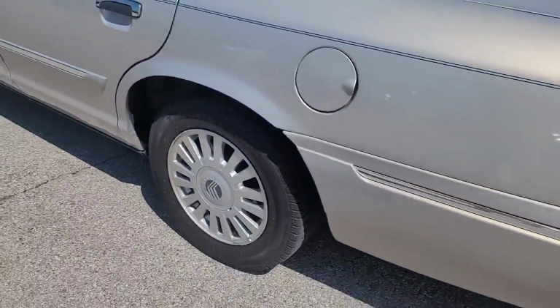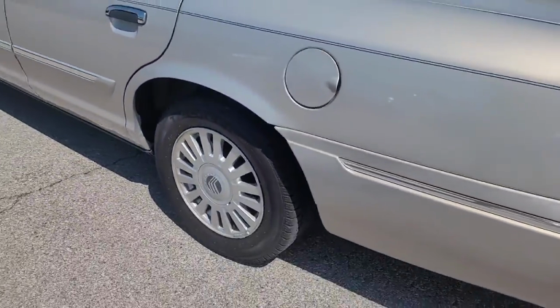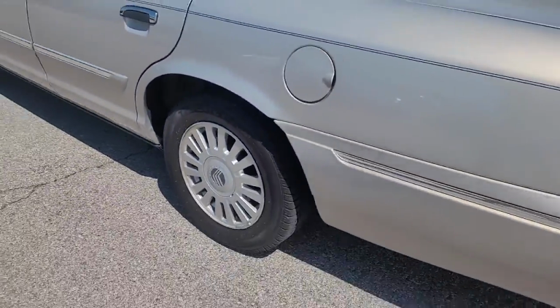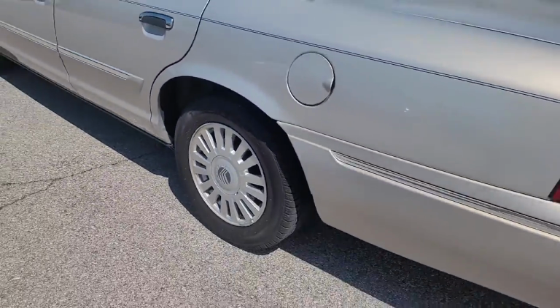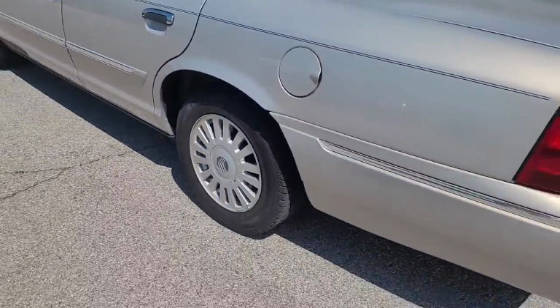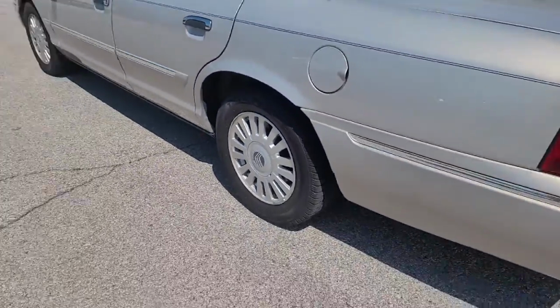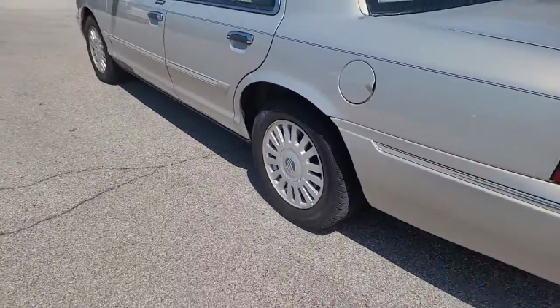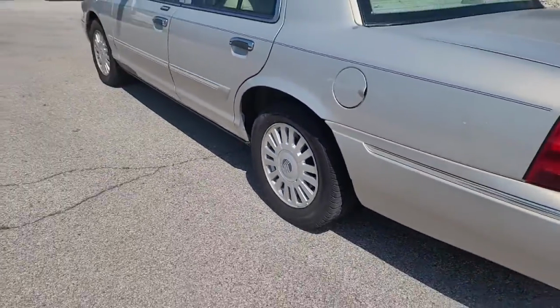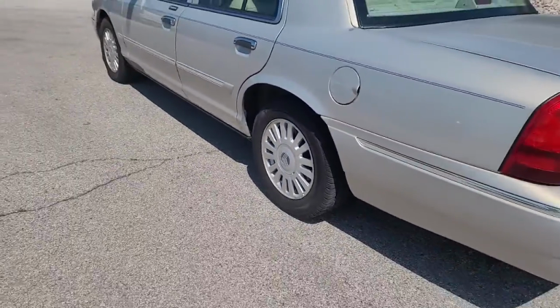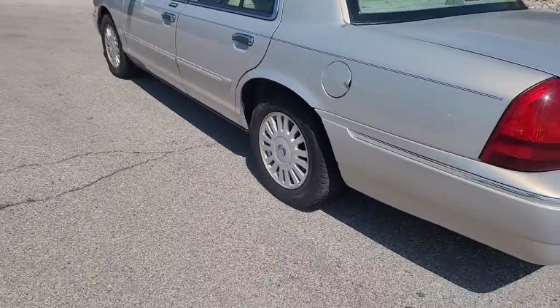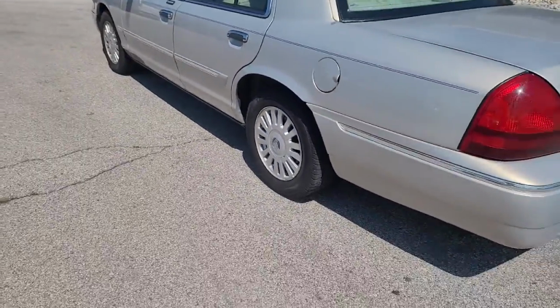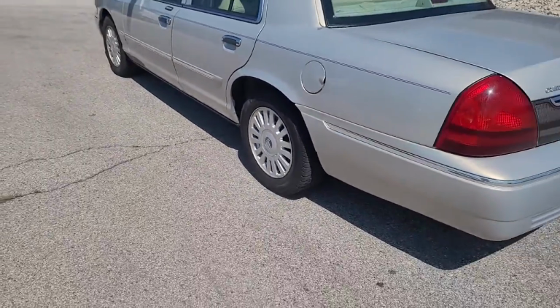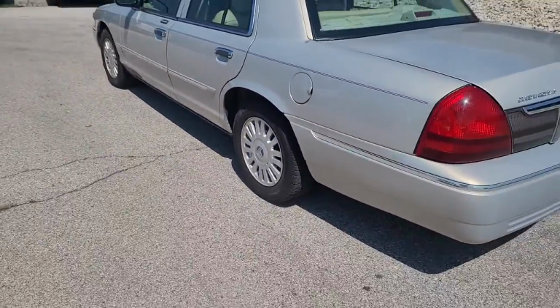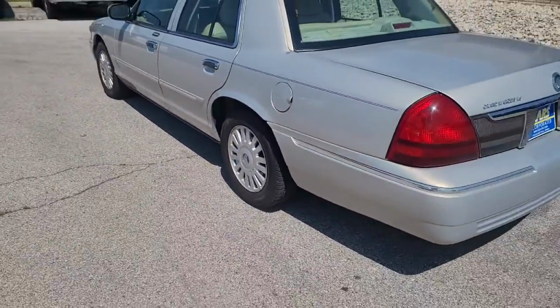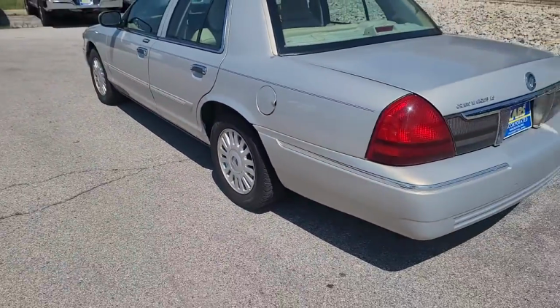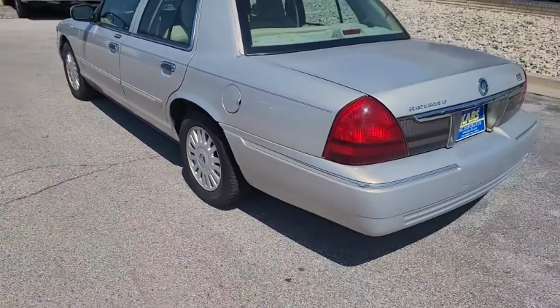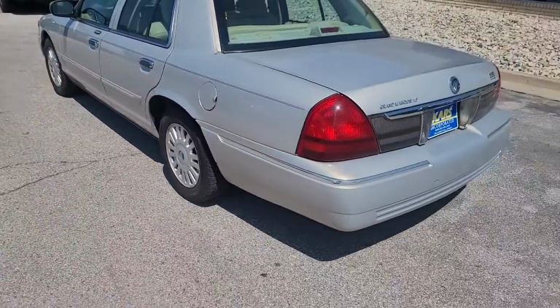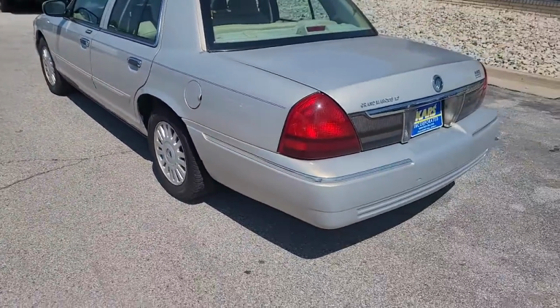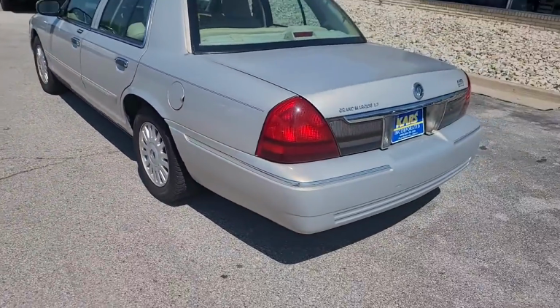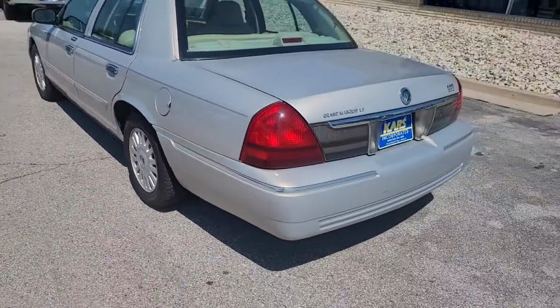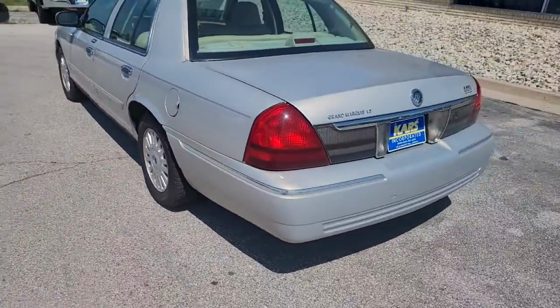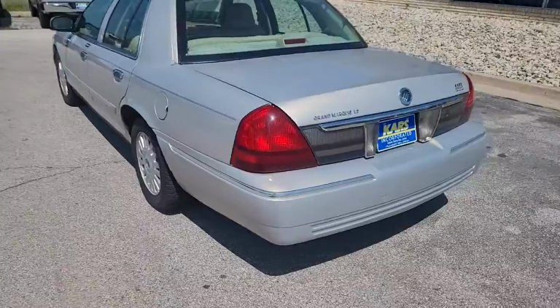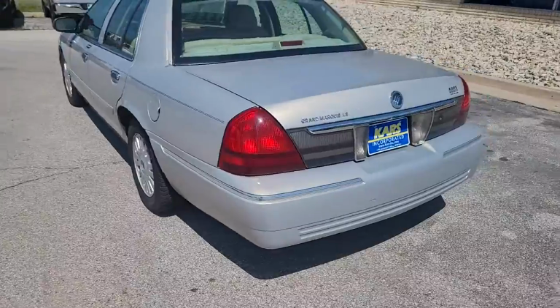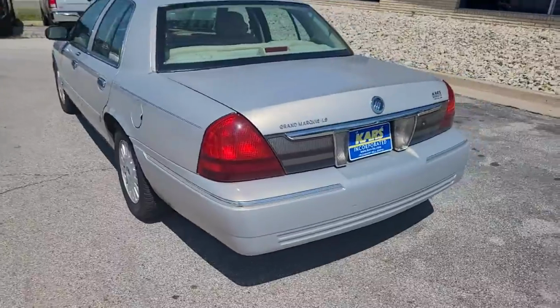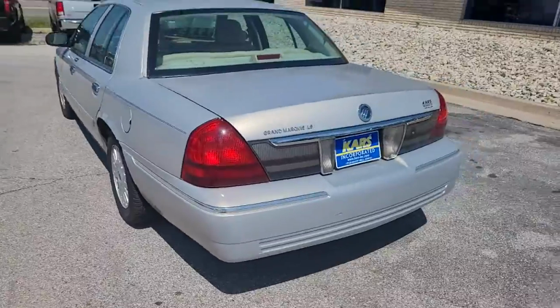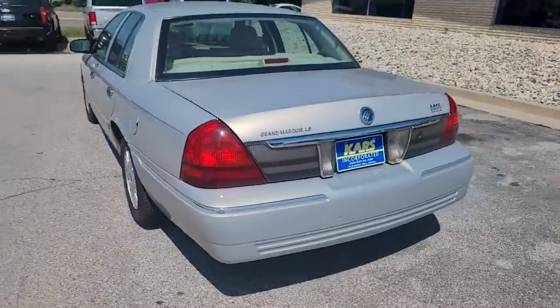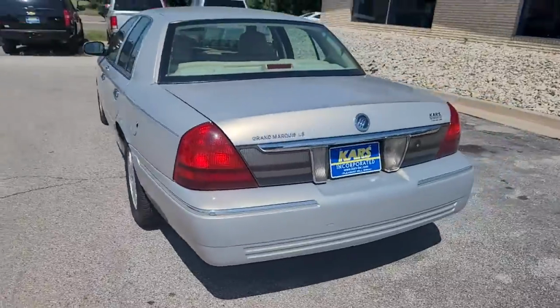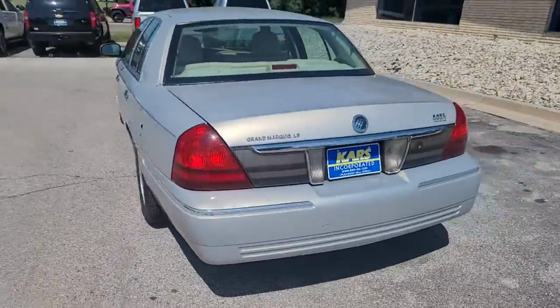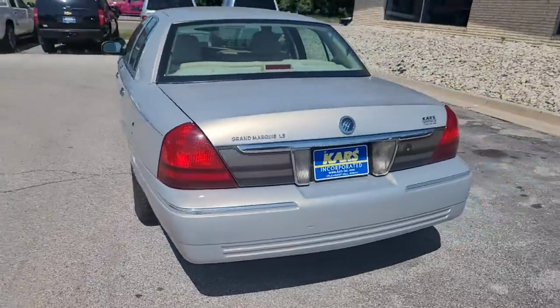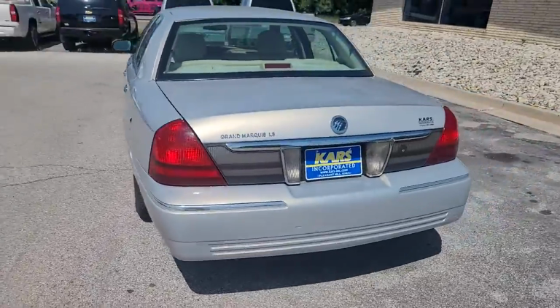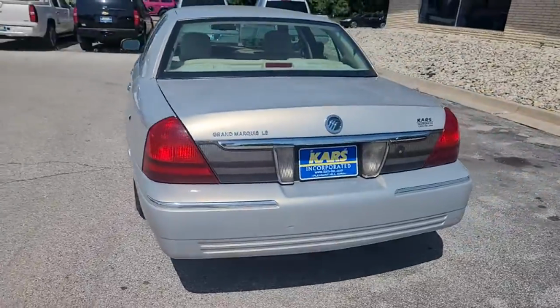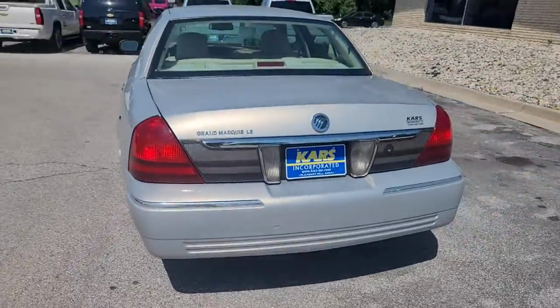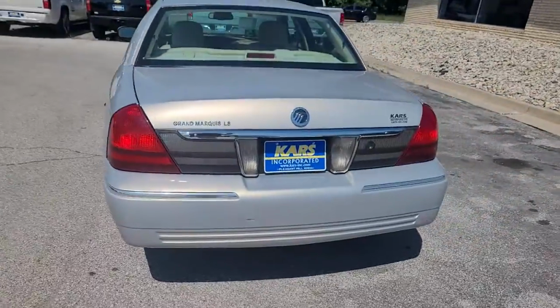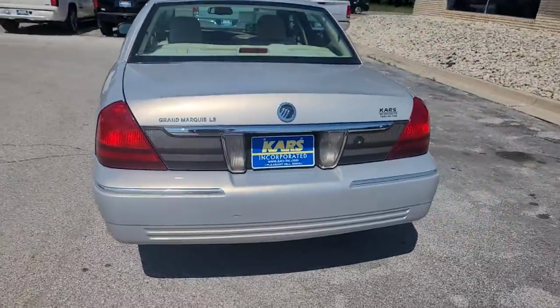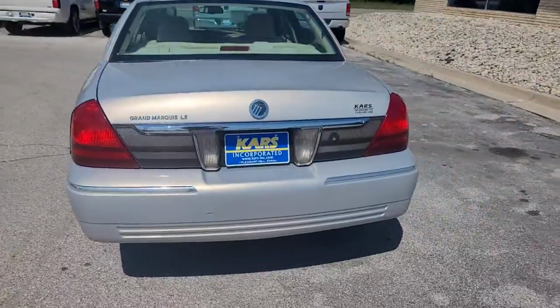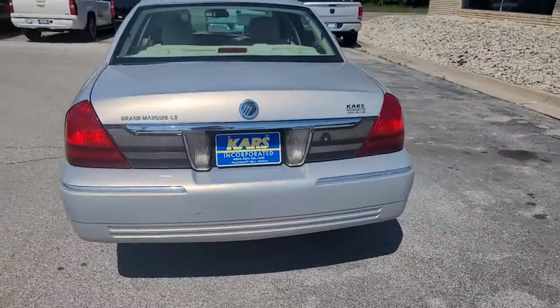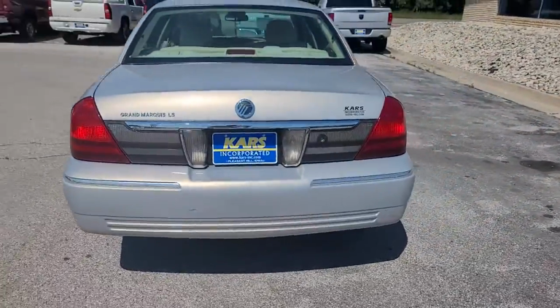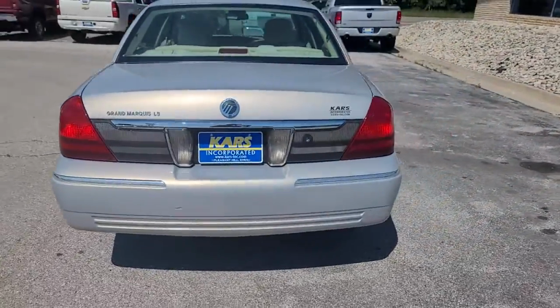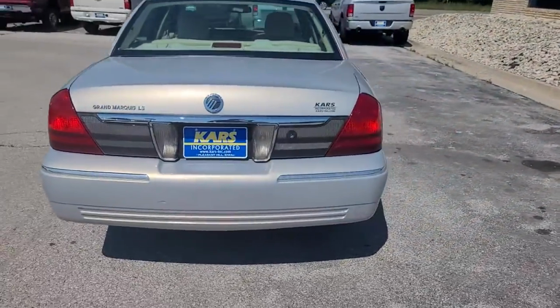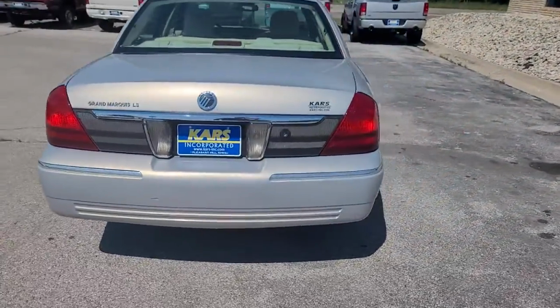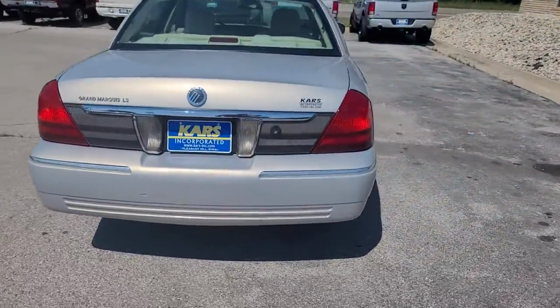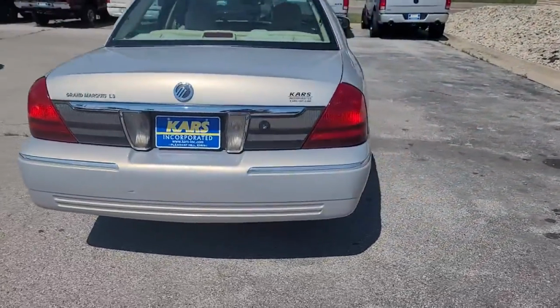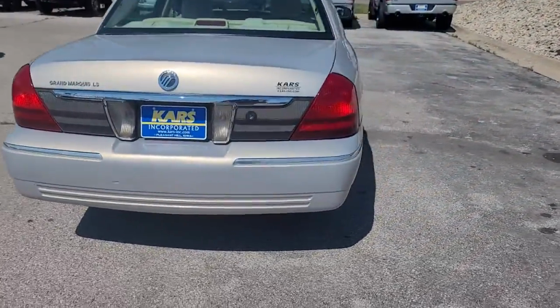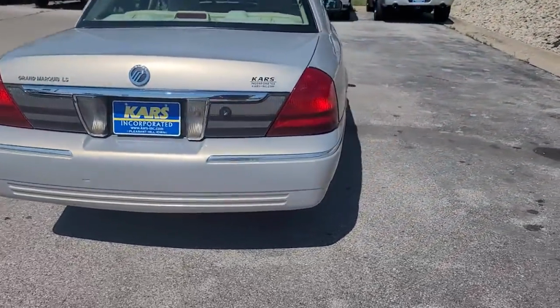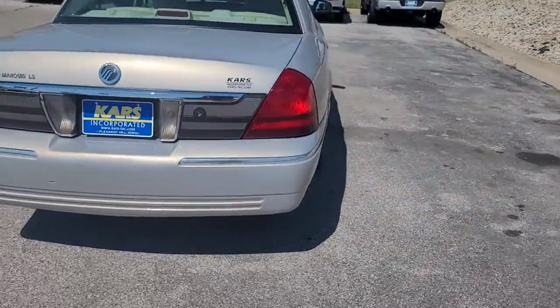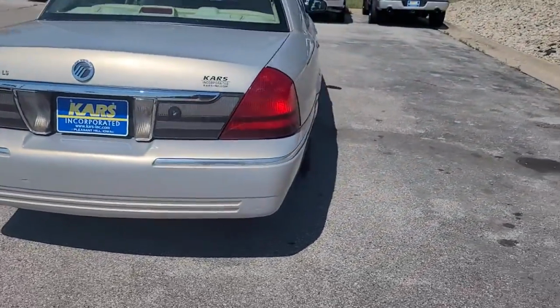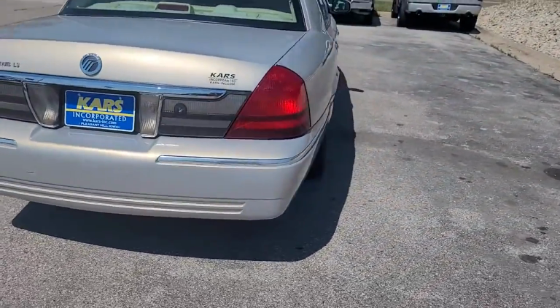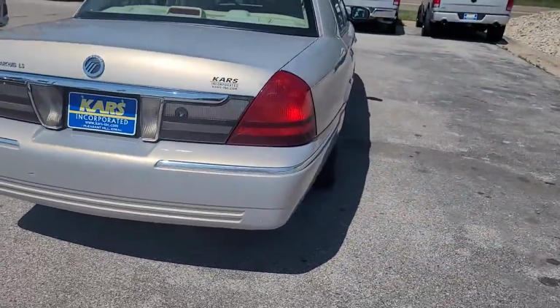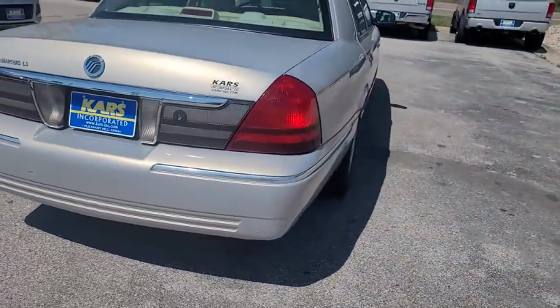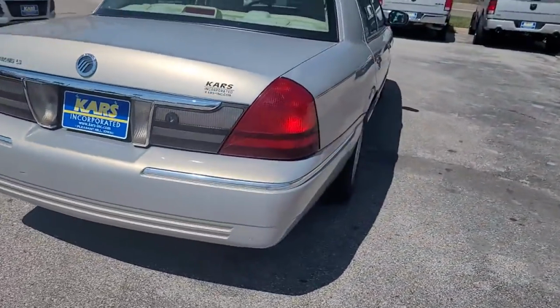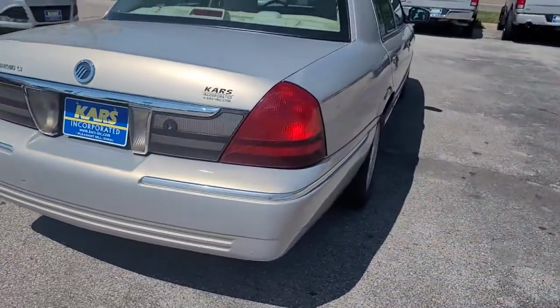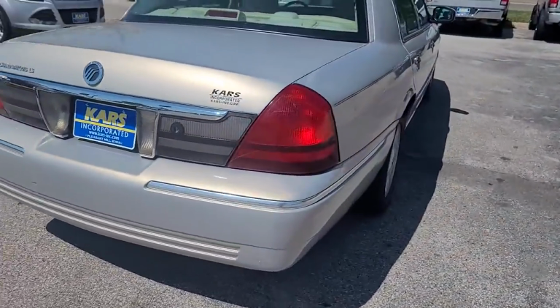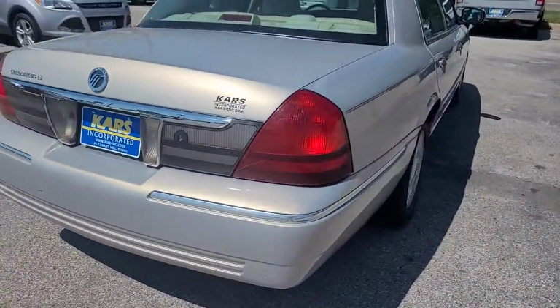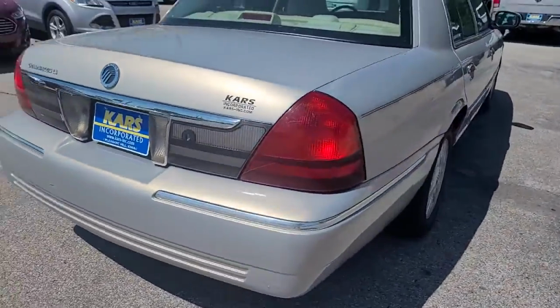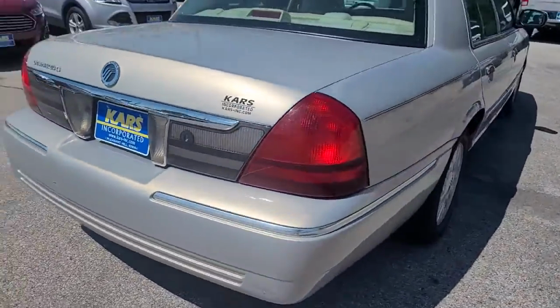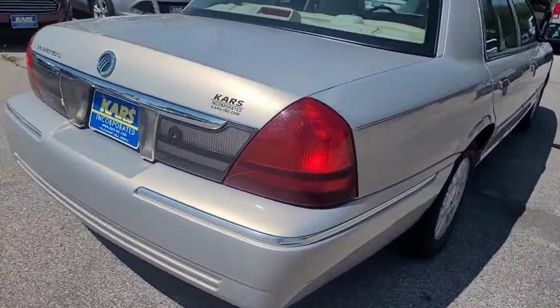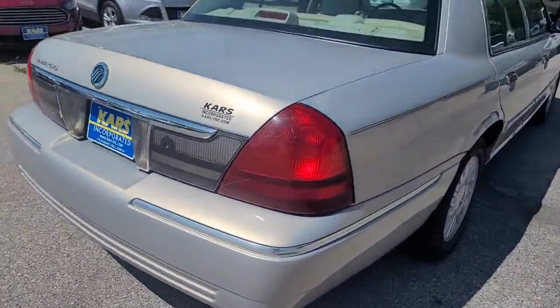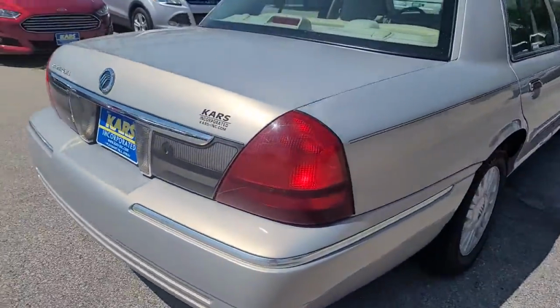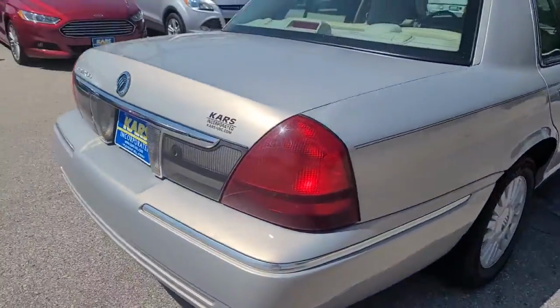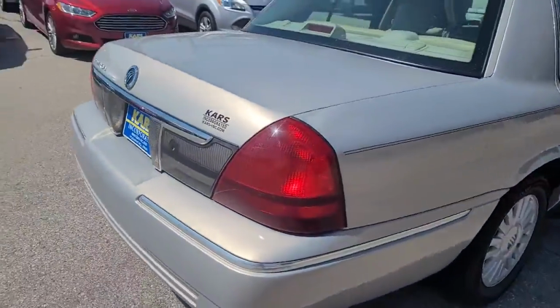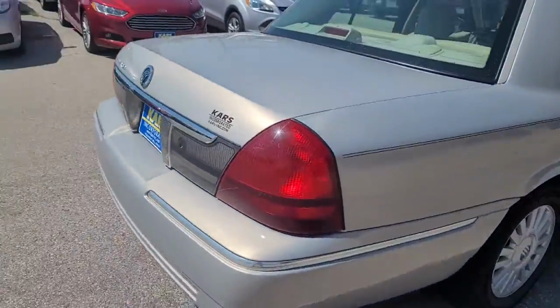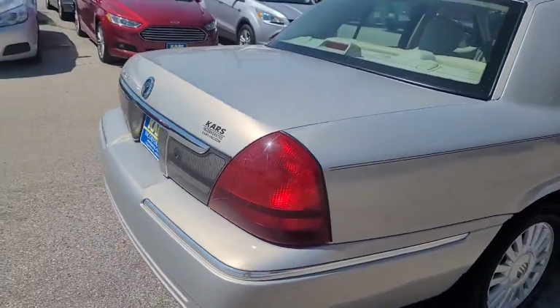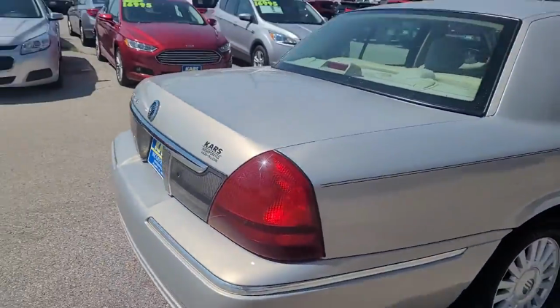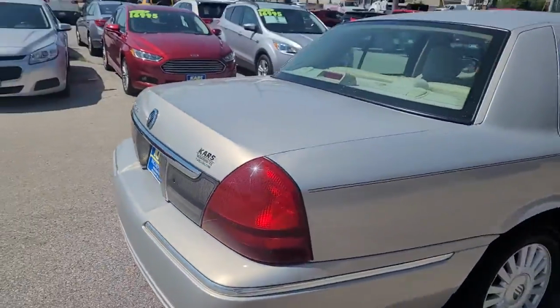Take the scenic route and enjoy the ride in this elegant Grand Marquis. Come in for a test drive — our team will make it the best part of your day.